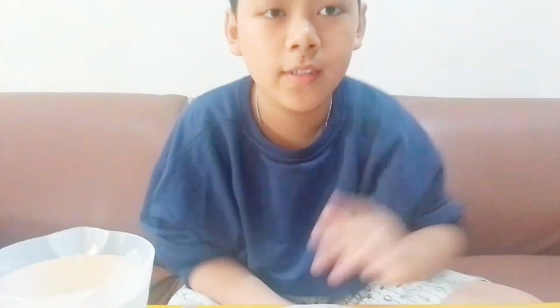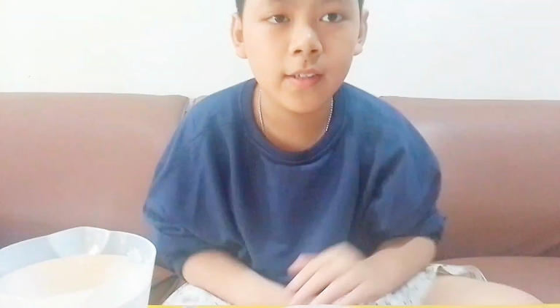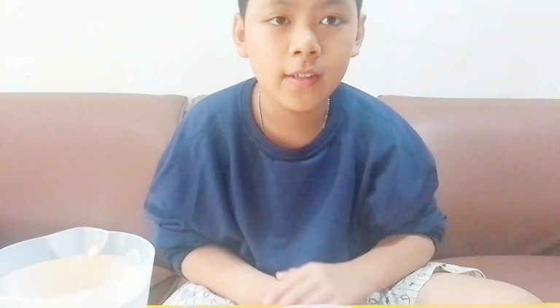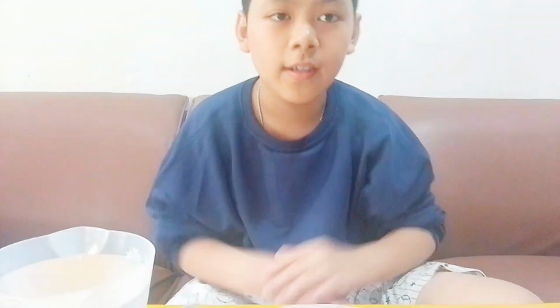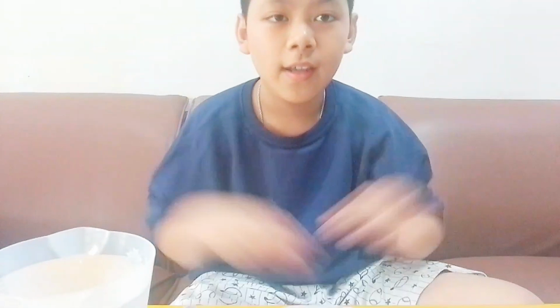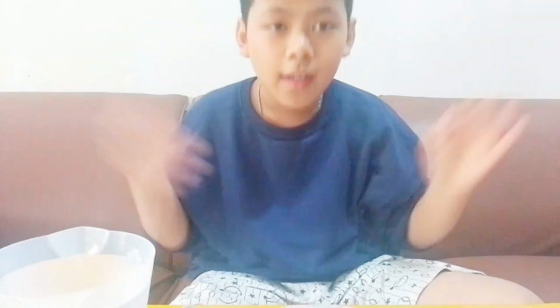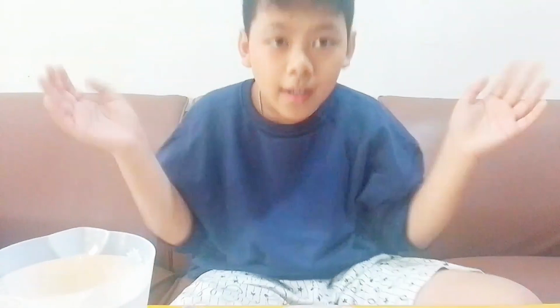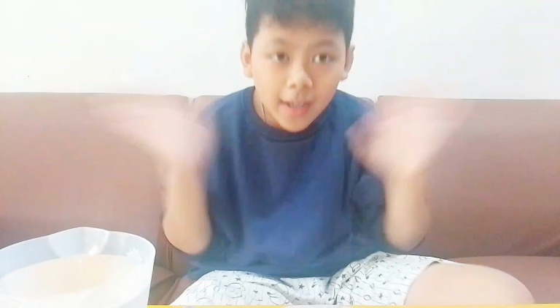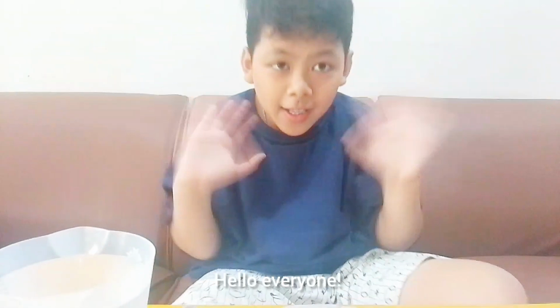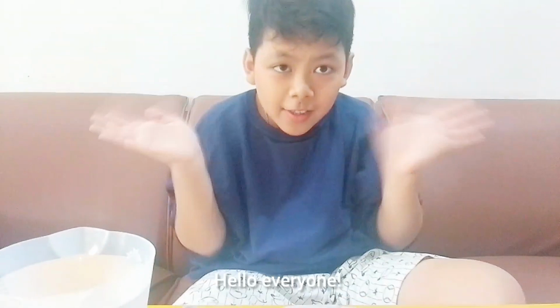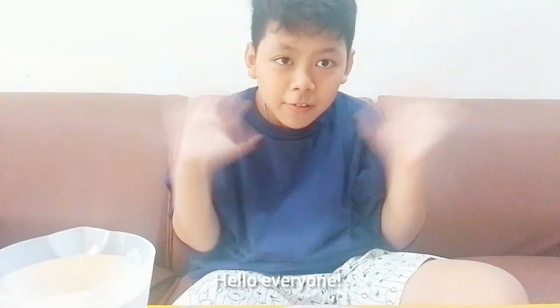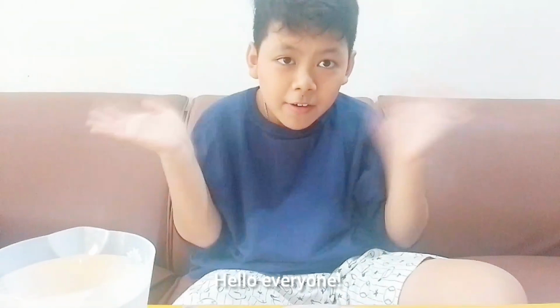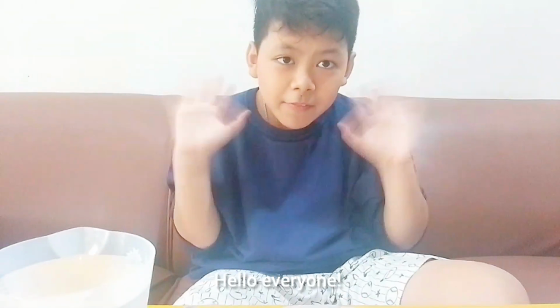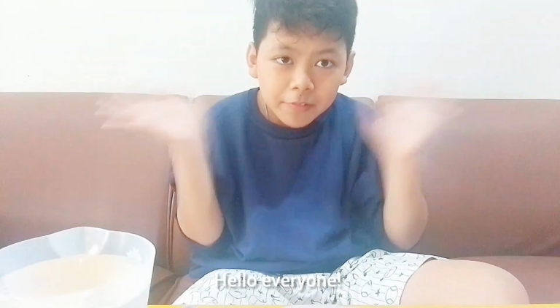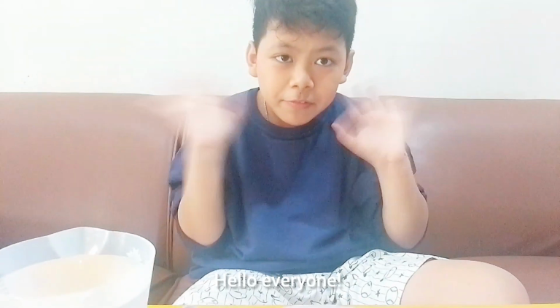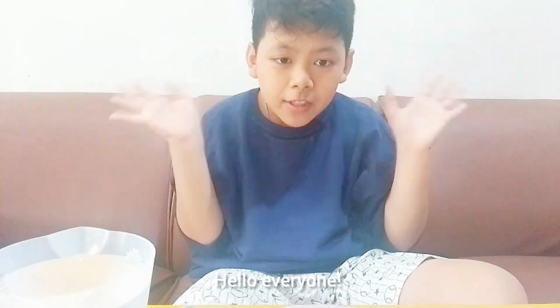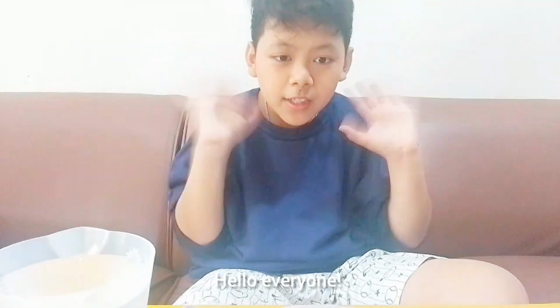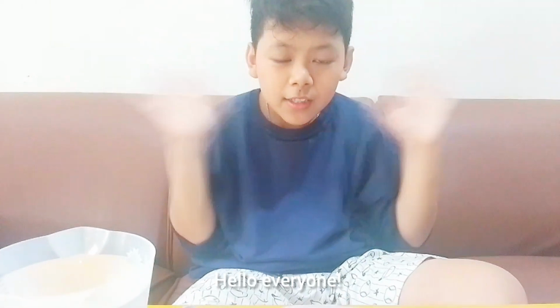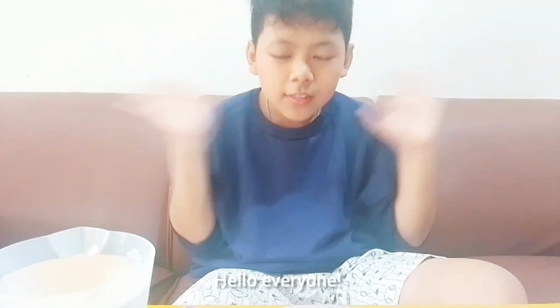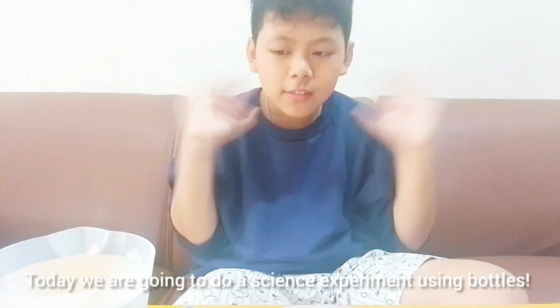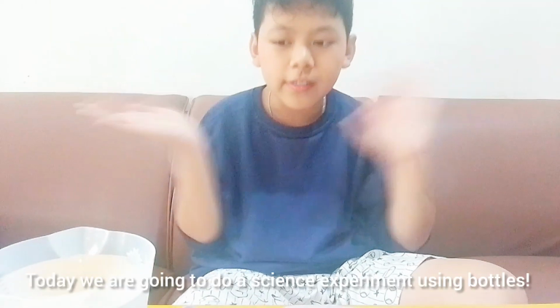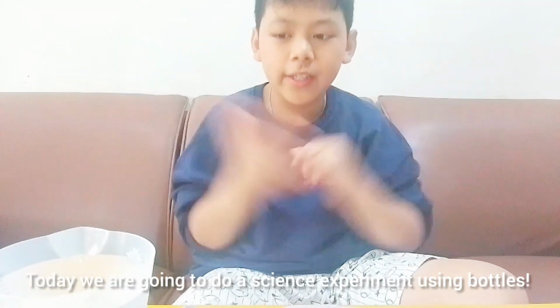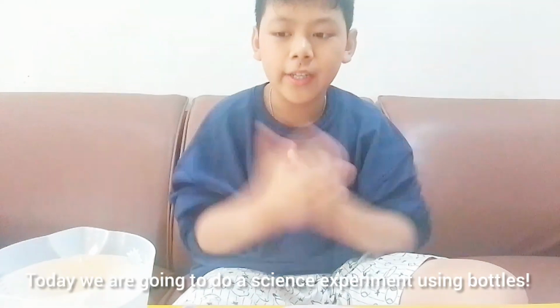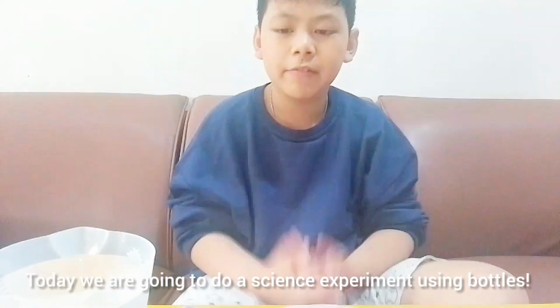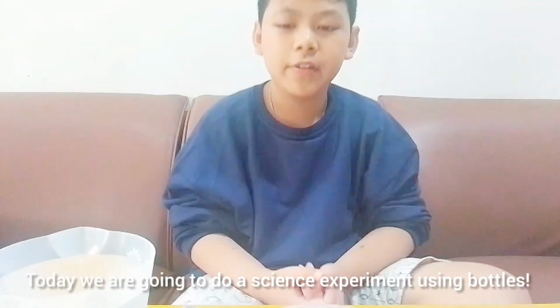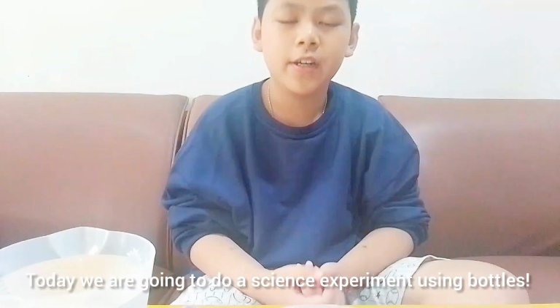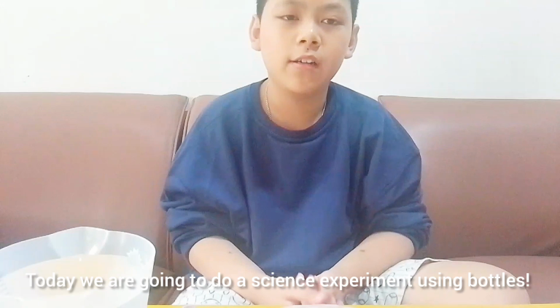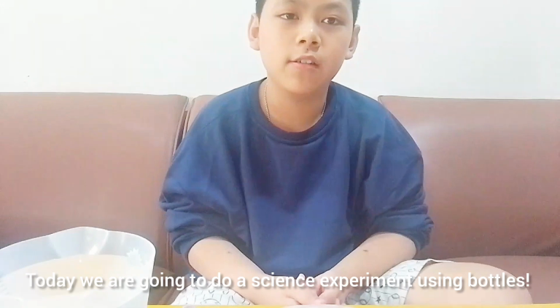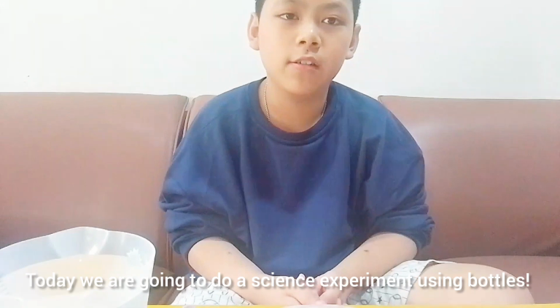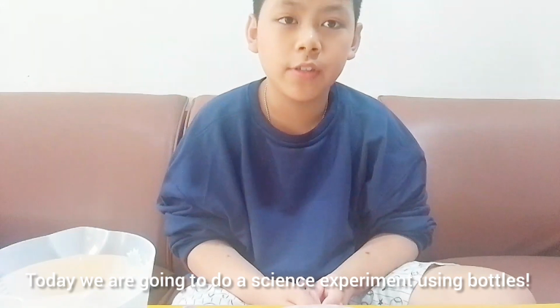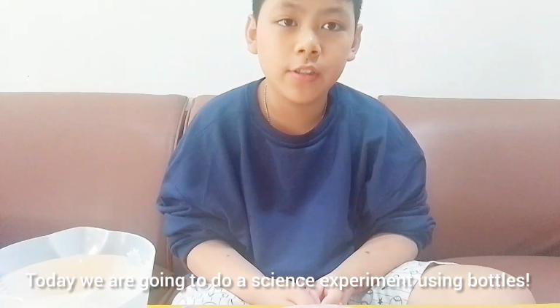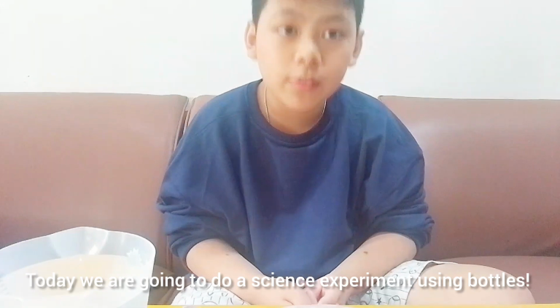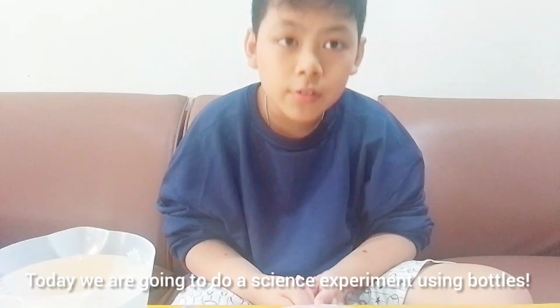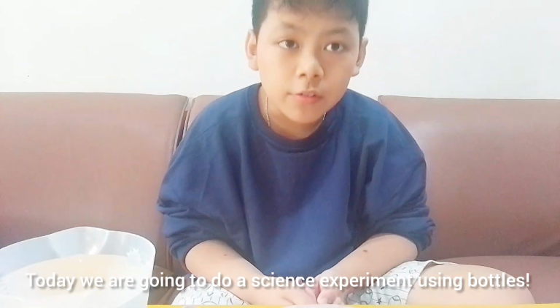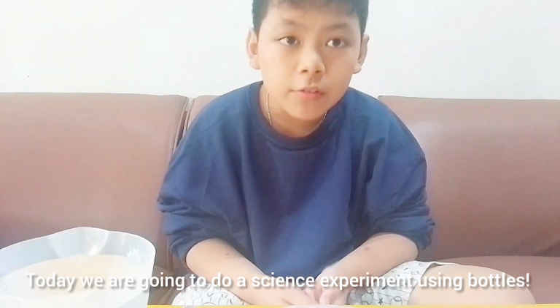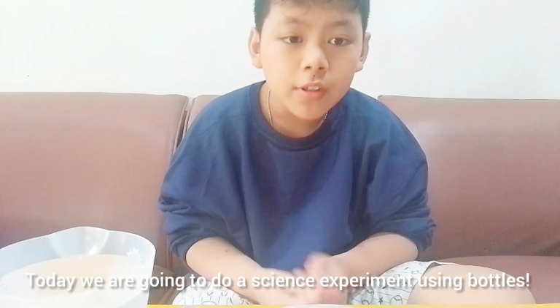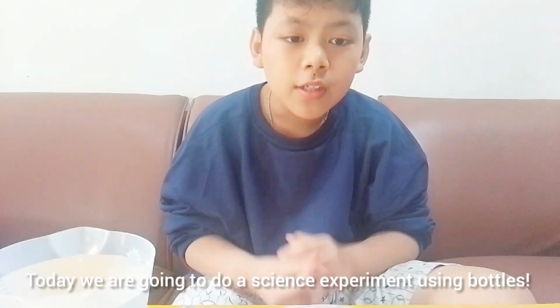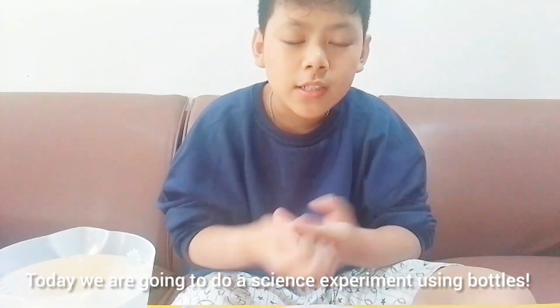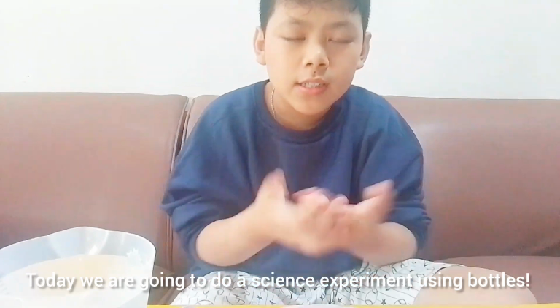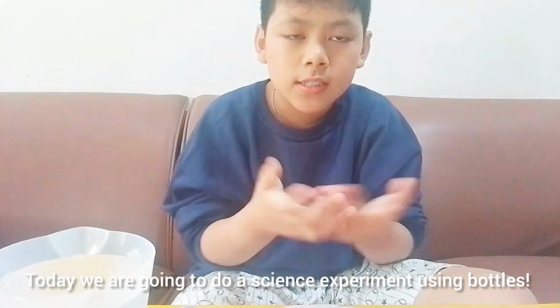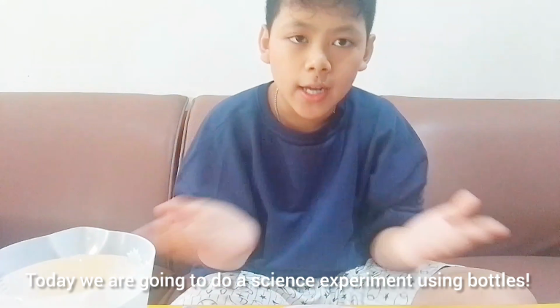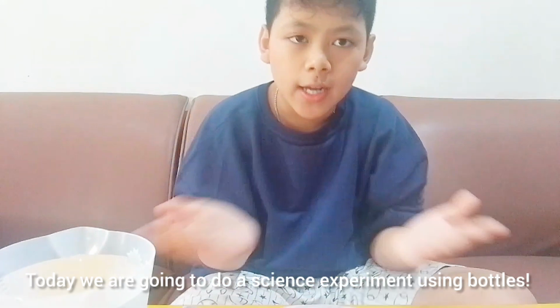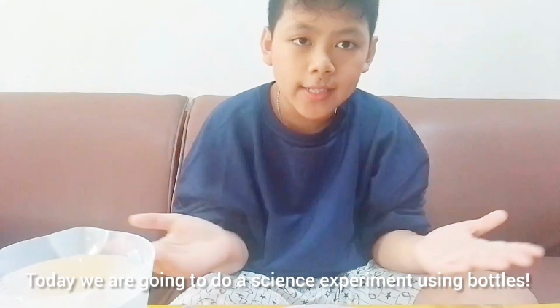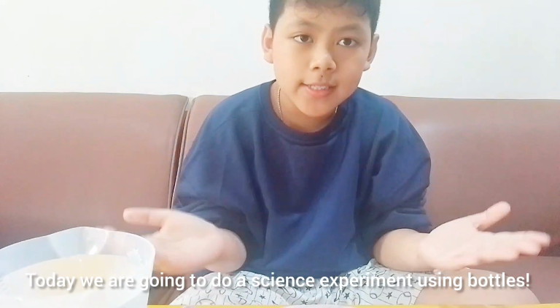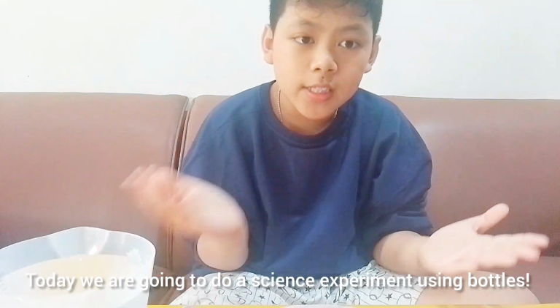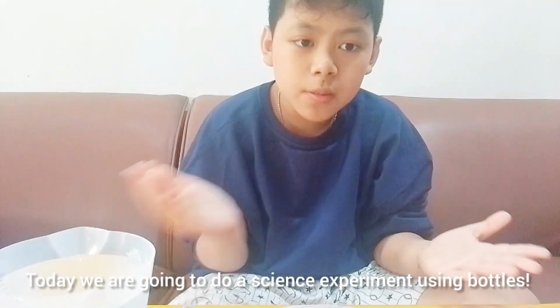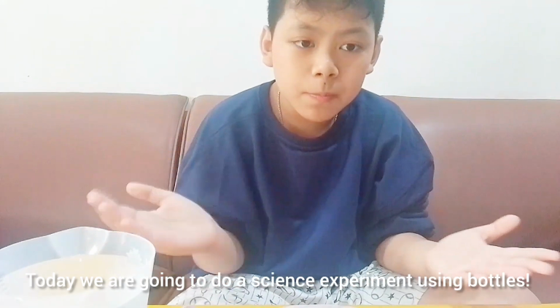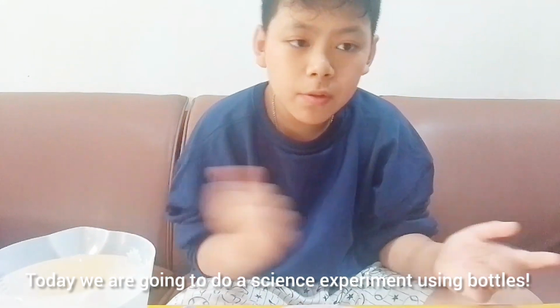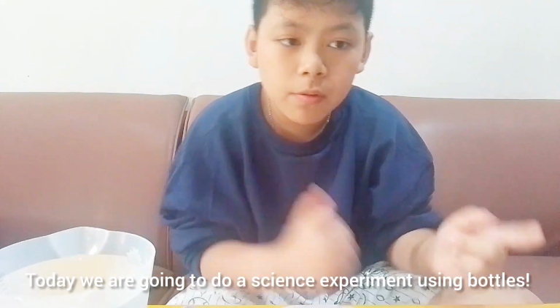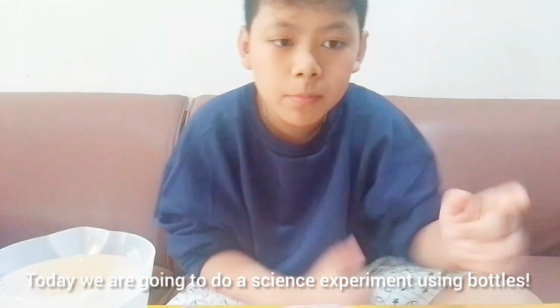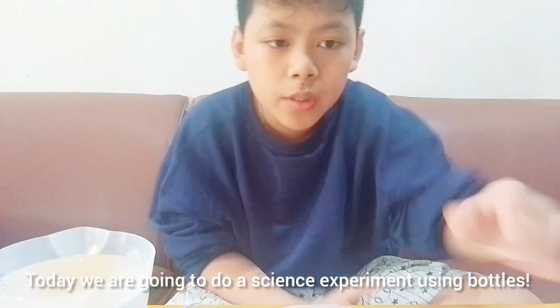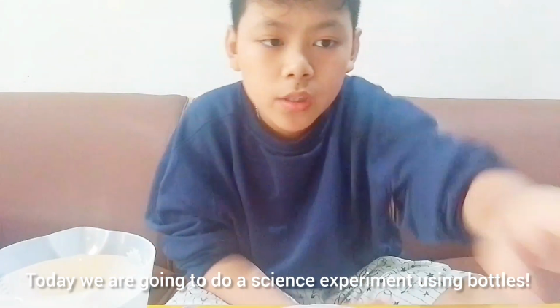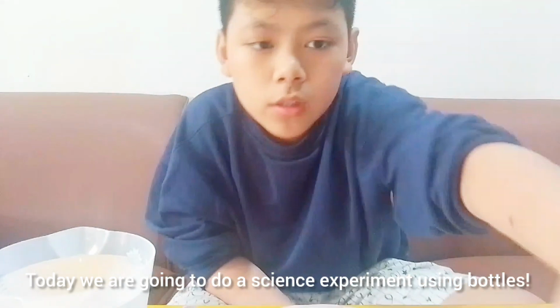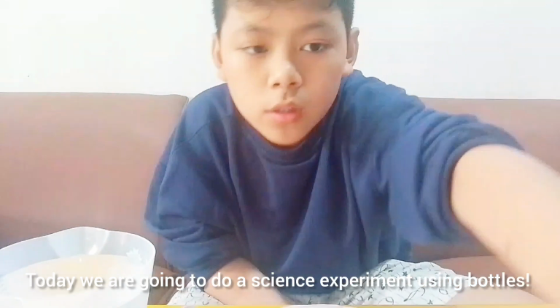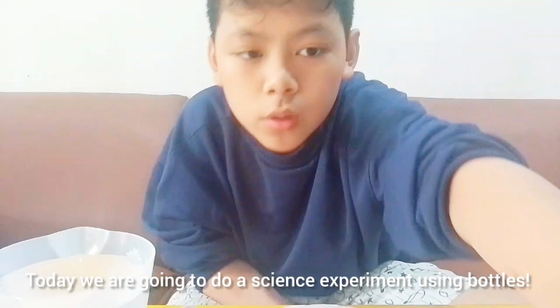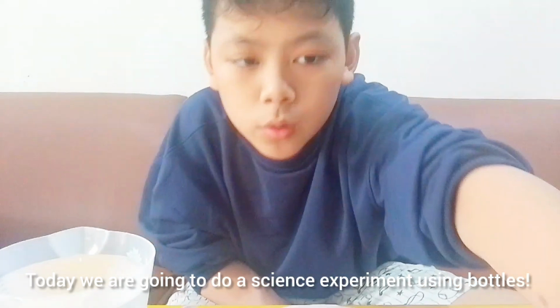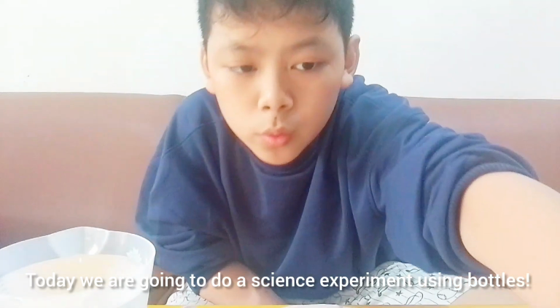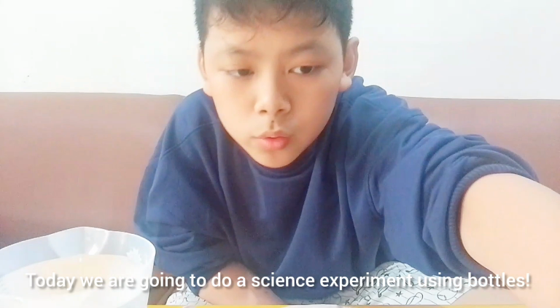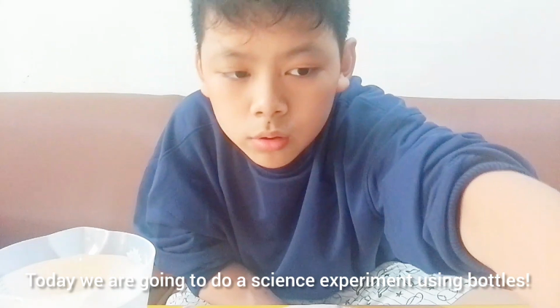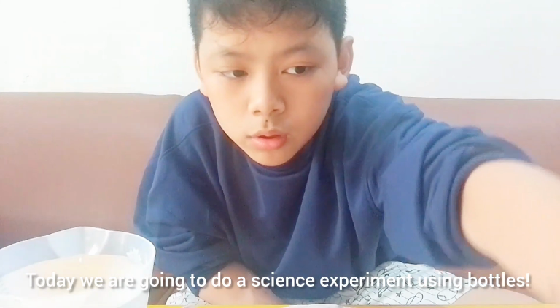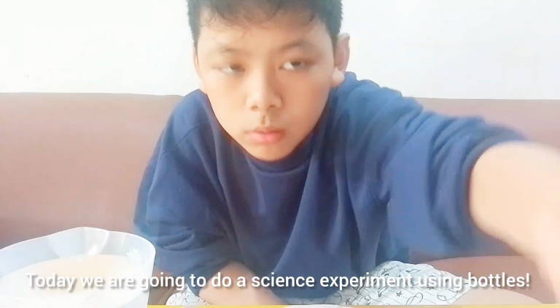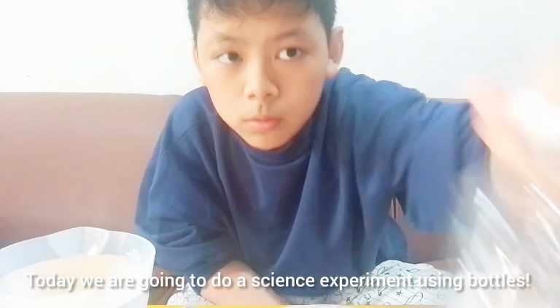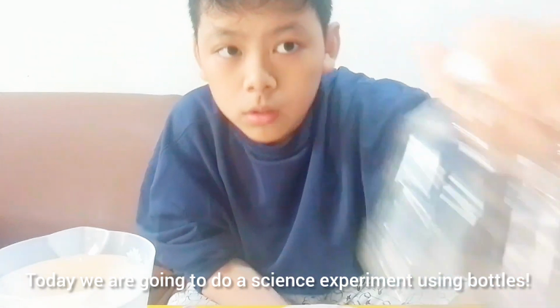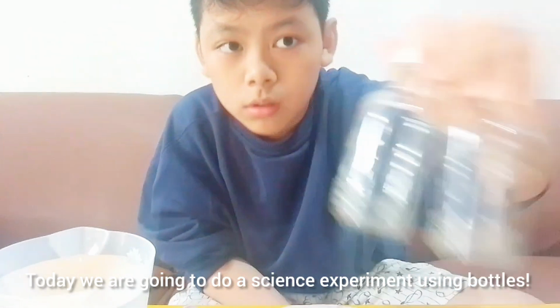Hello everyone! Today we are going to do a science experiment using bottles.